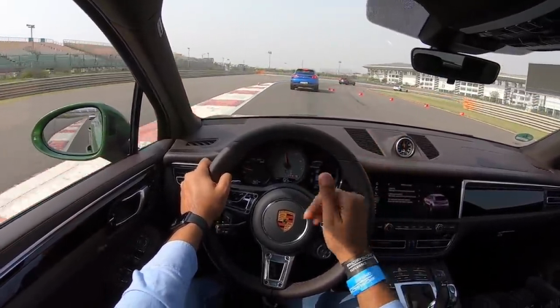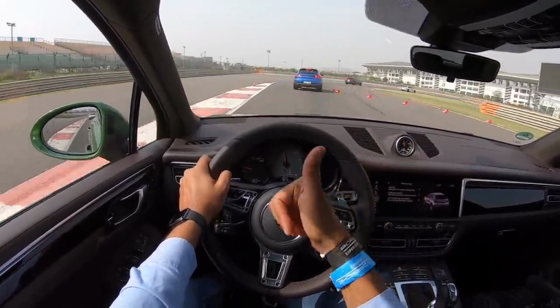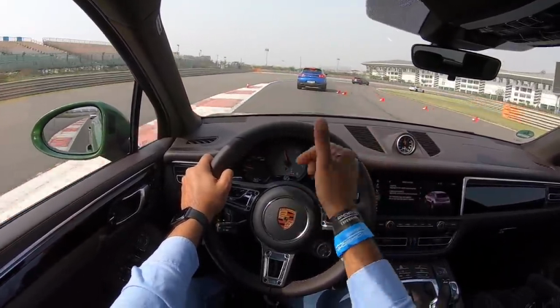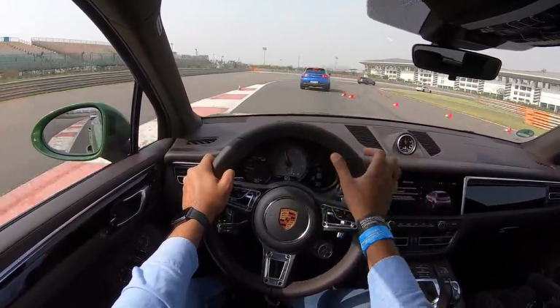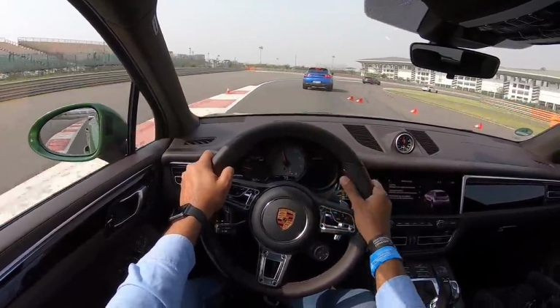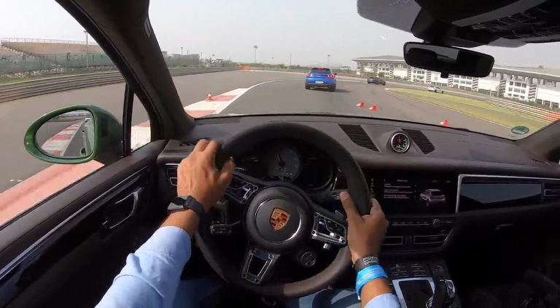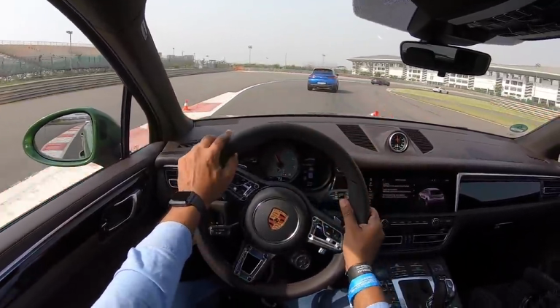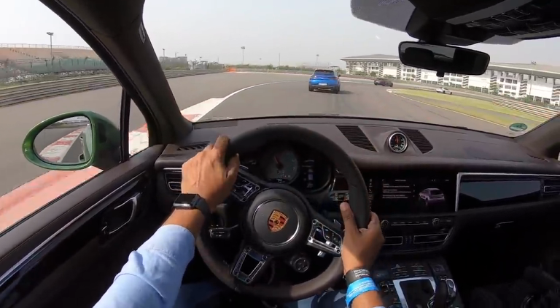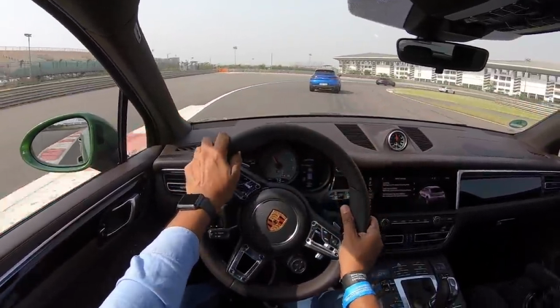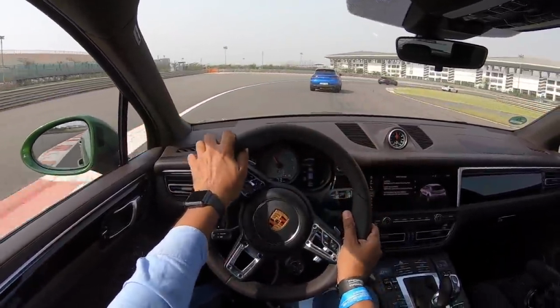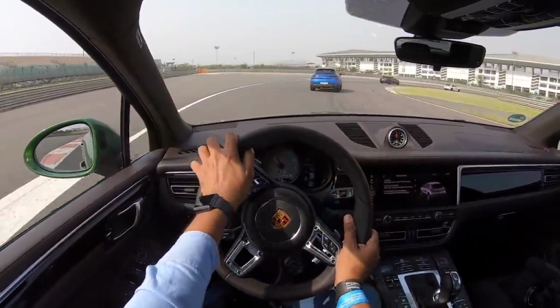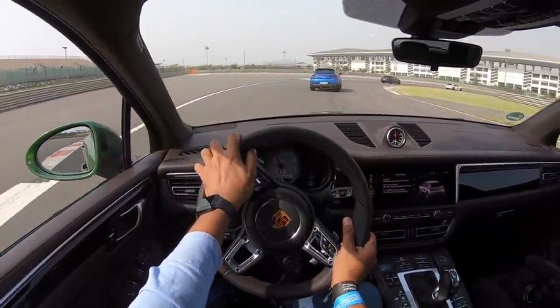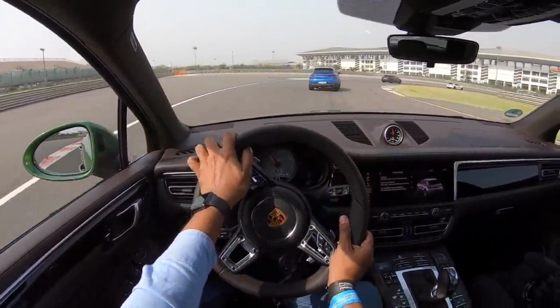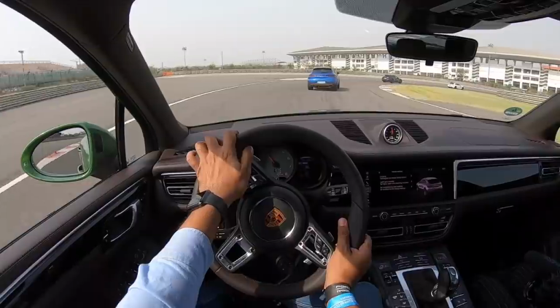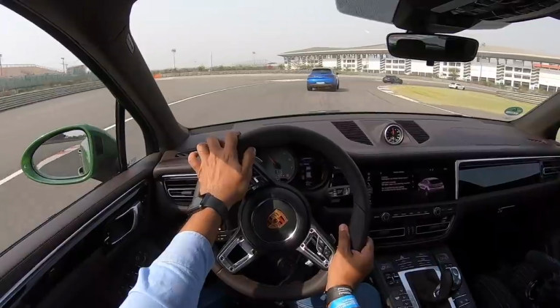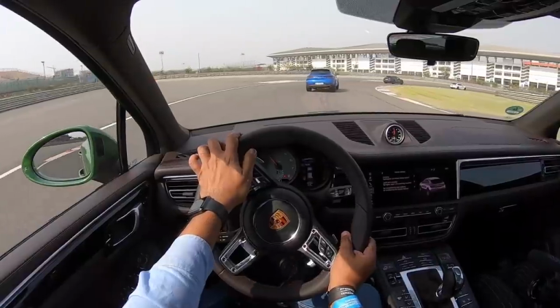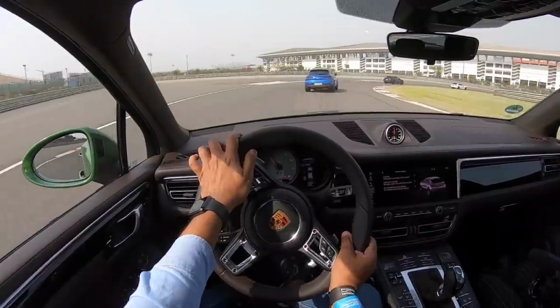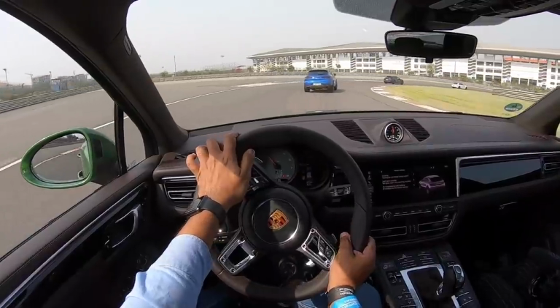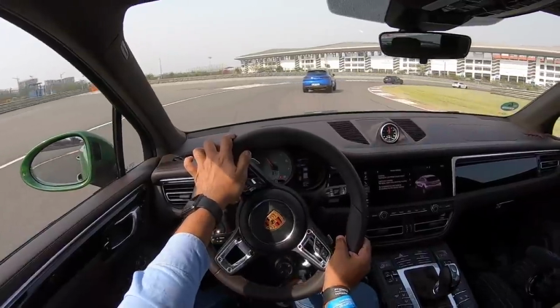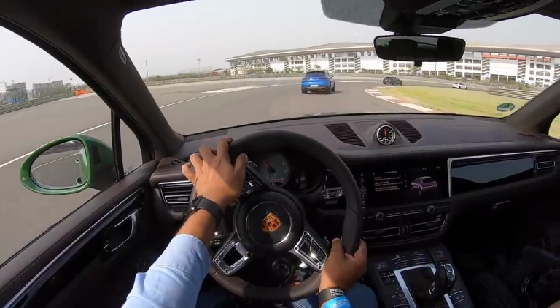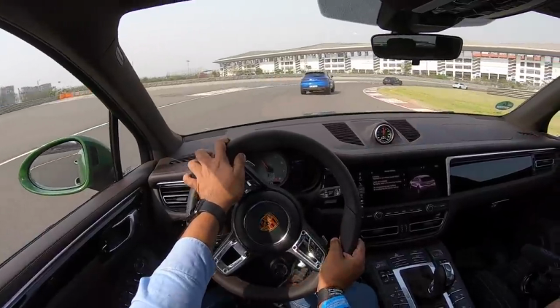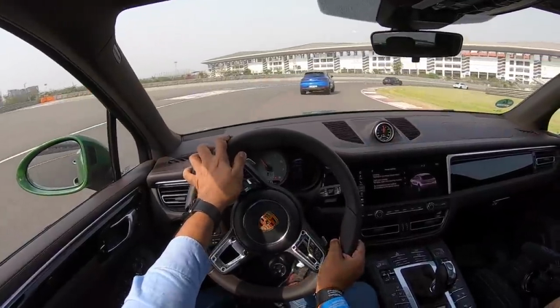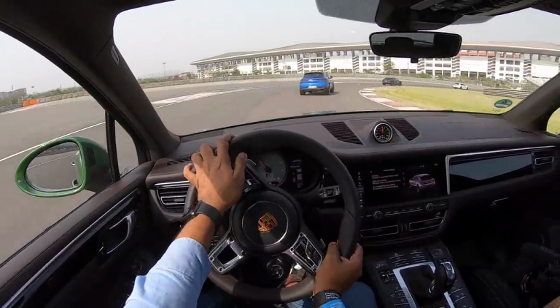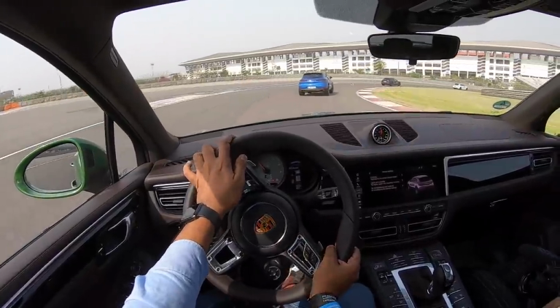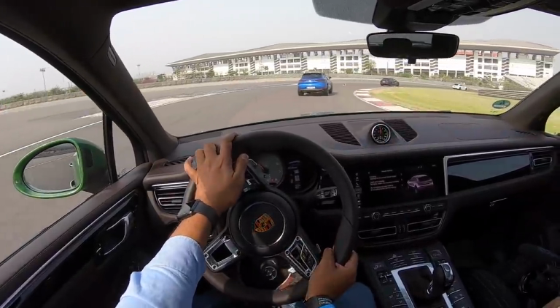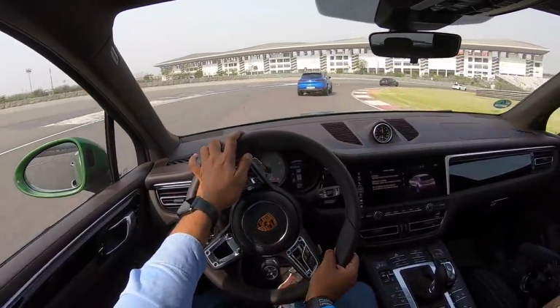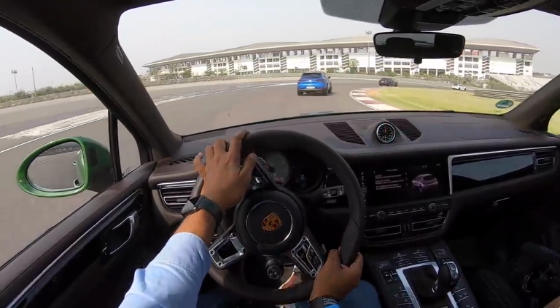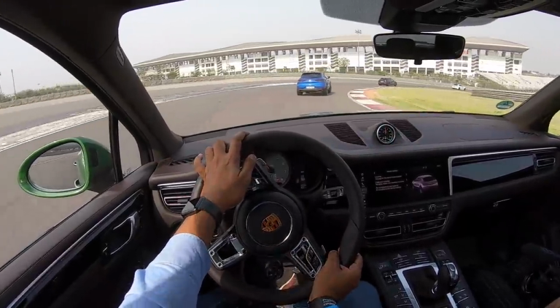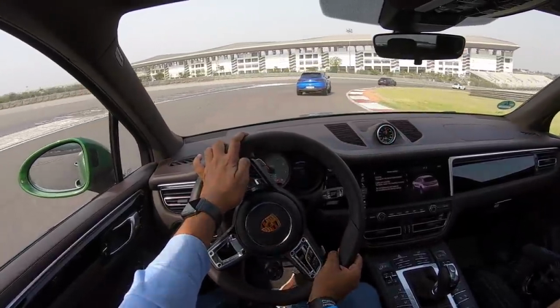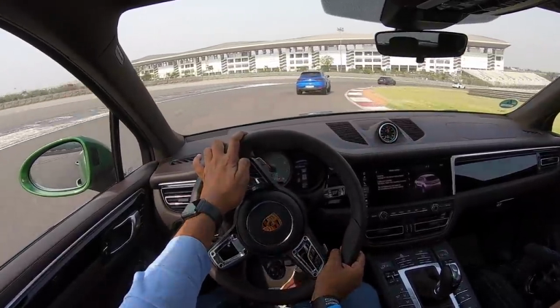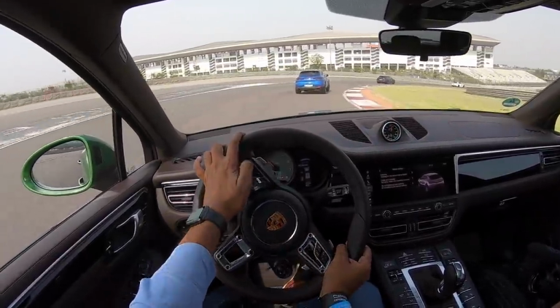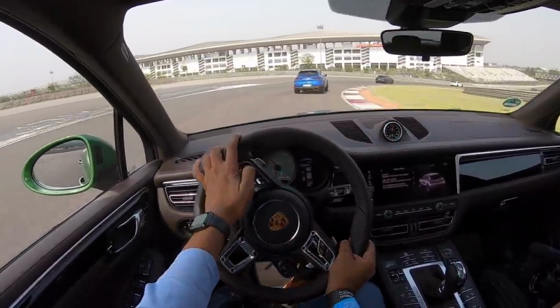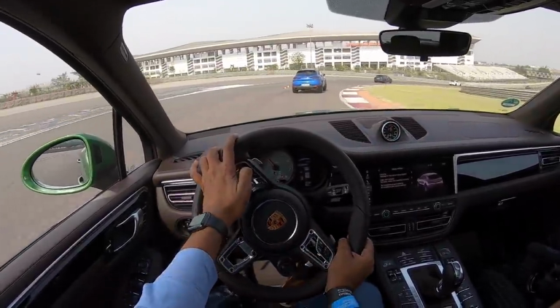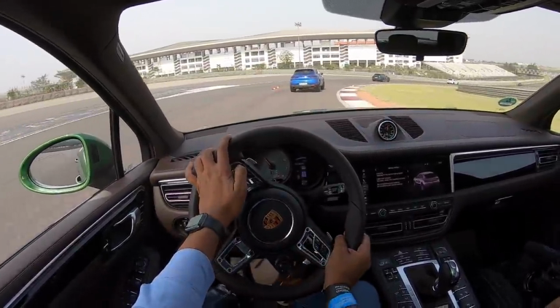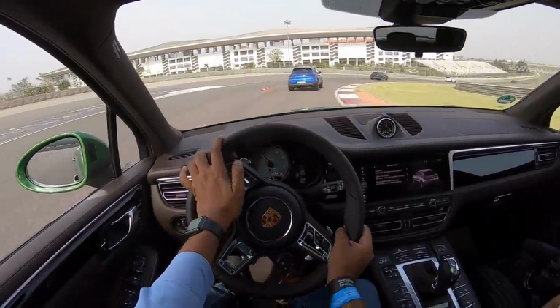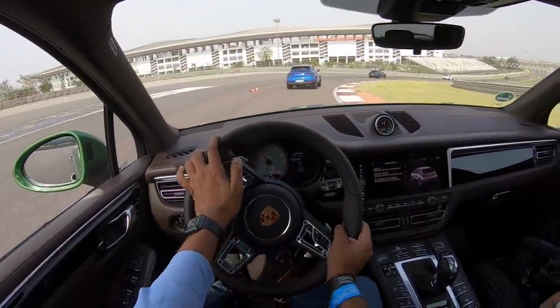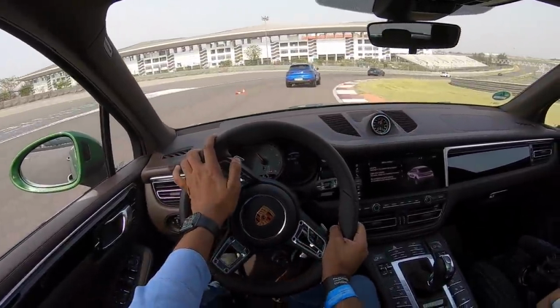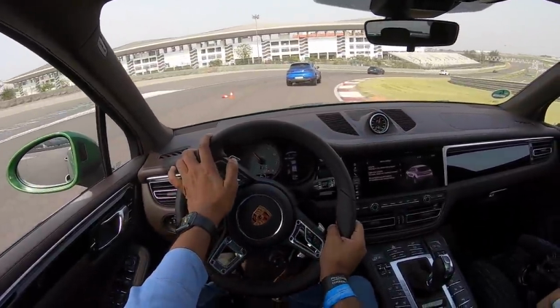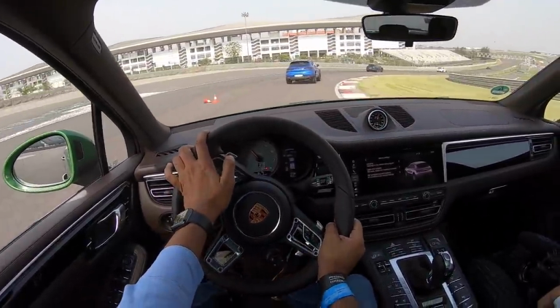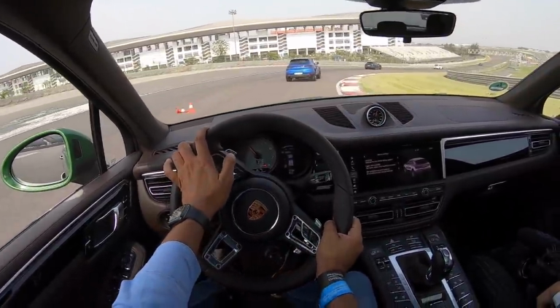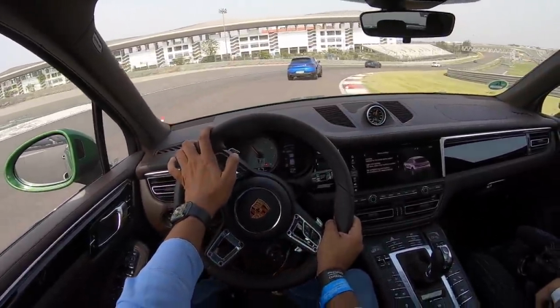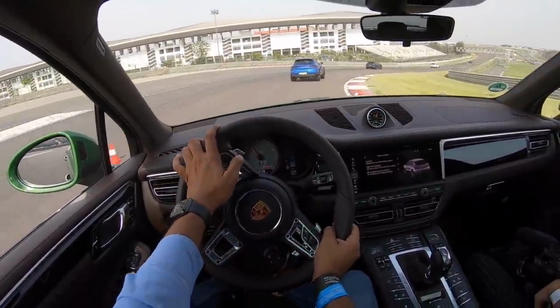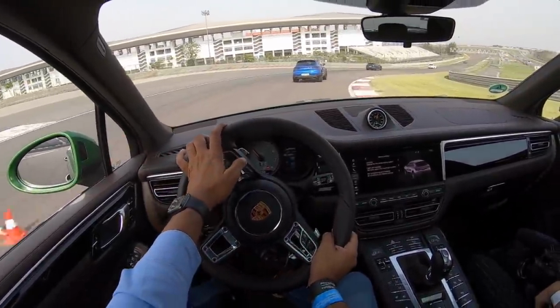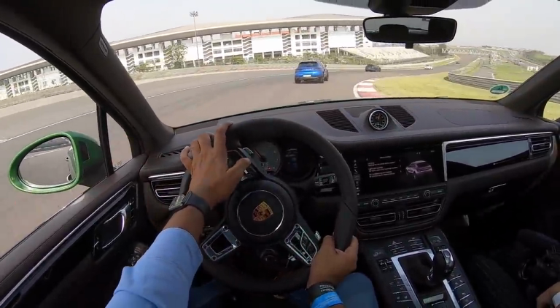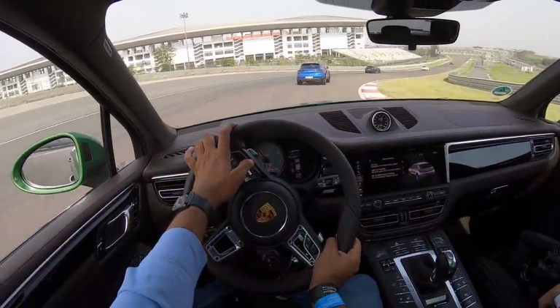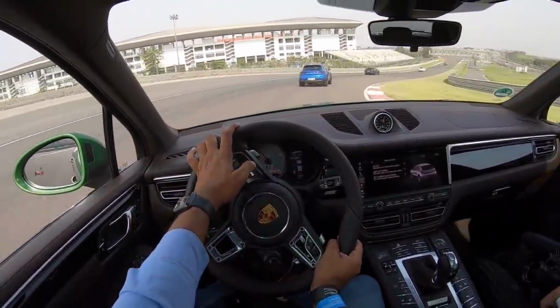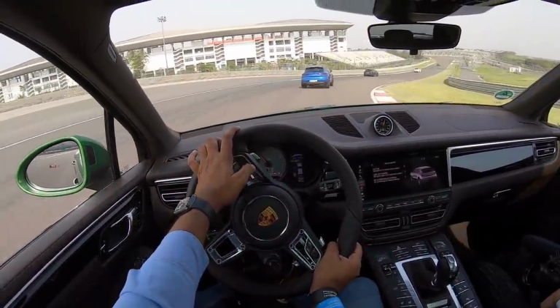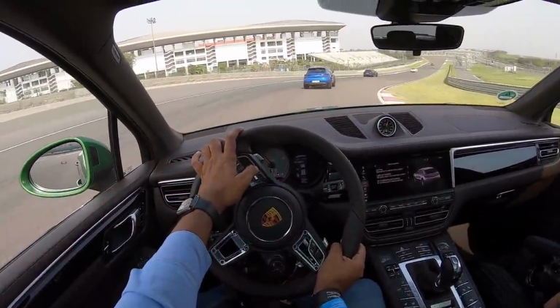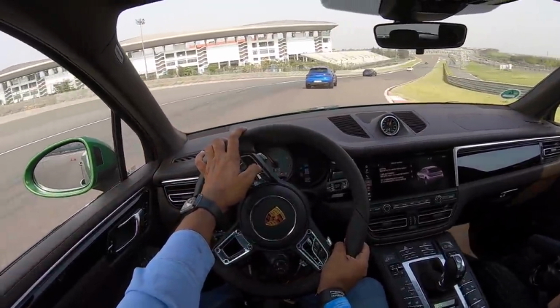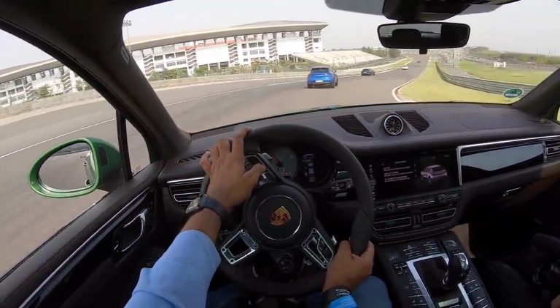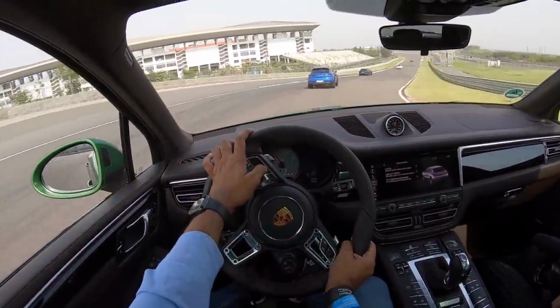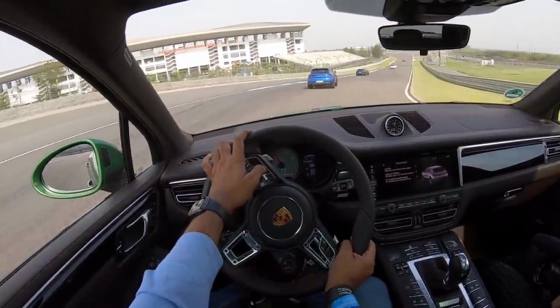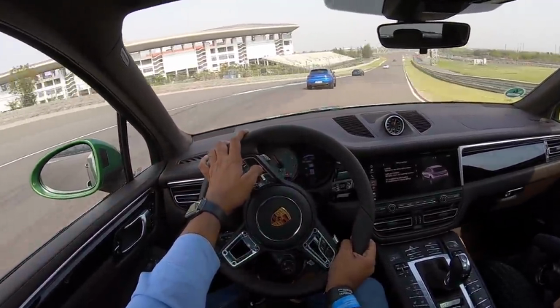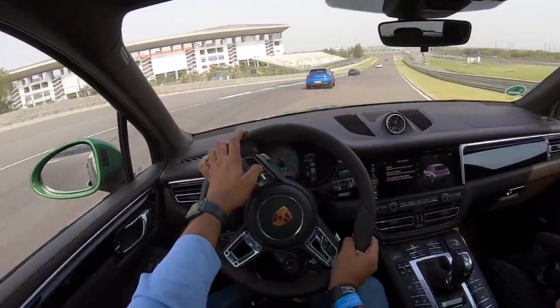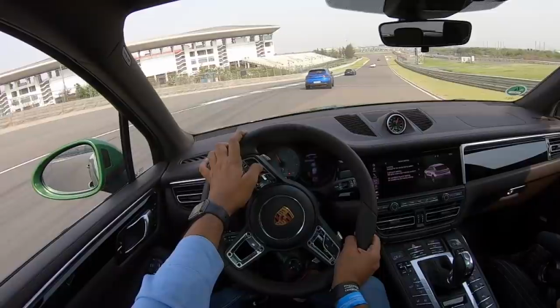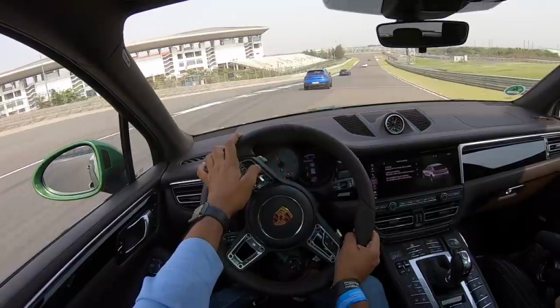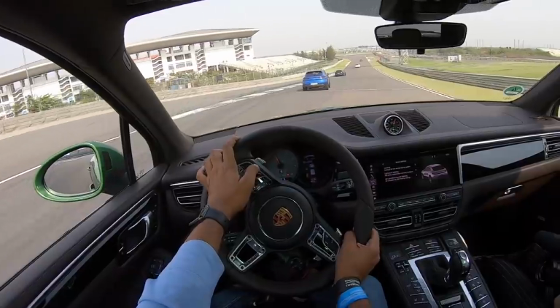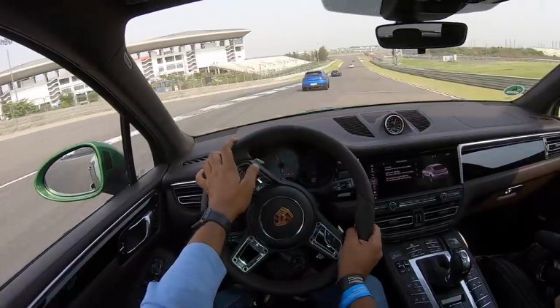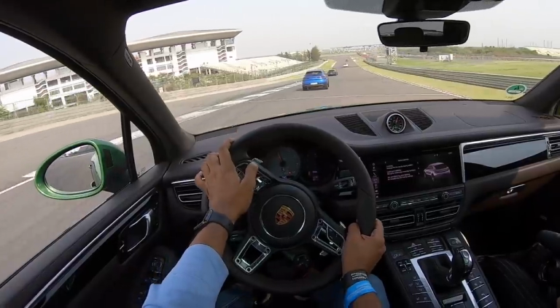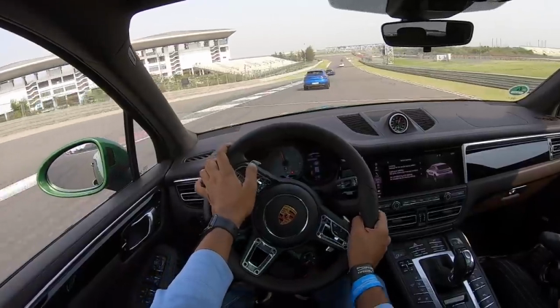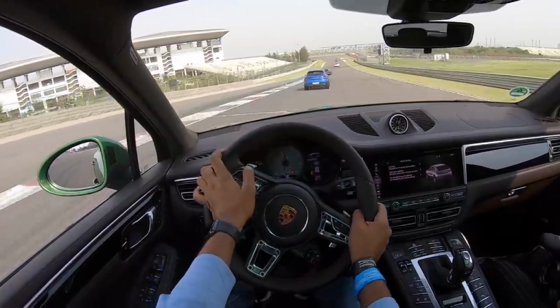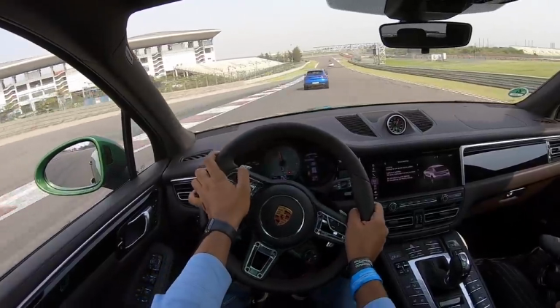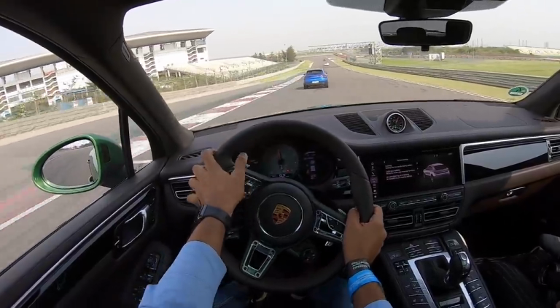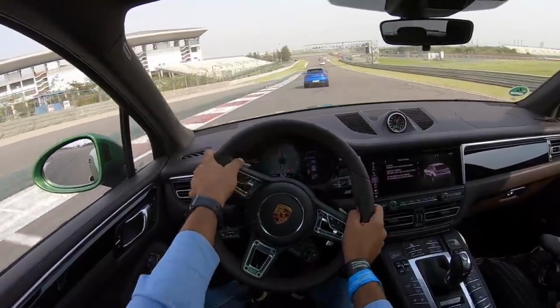Agility — tick. Practicality because of being an SUV — tick. Now we're going to jump into the regular Macan with the smaller engine and see if we can keep up with the Panamera which is right ahead.